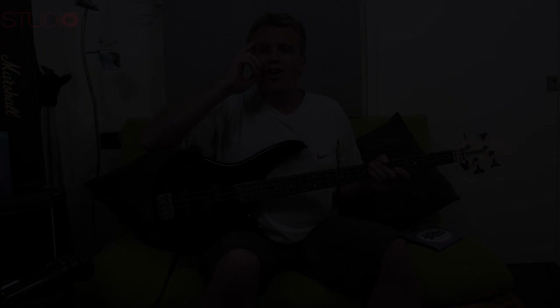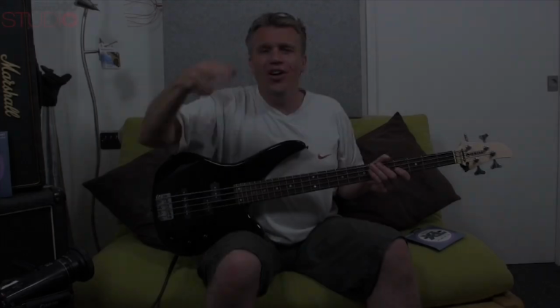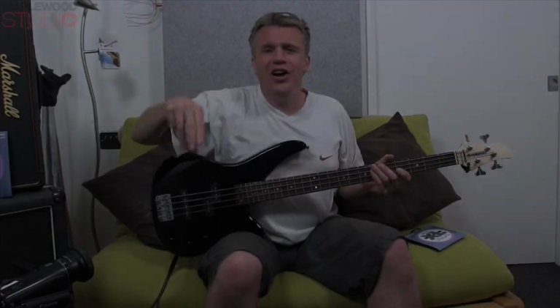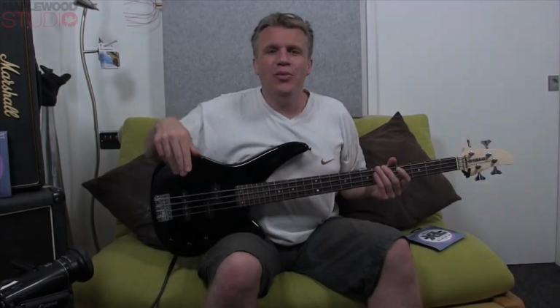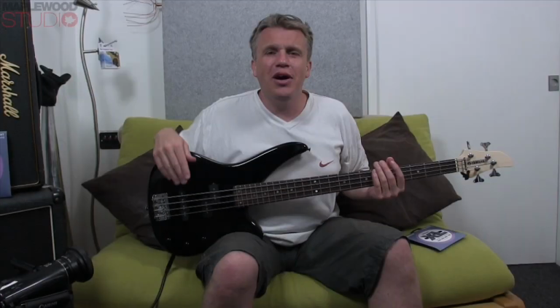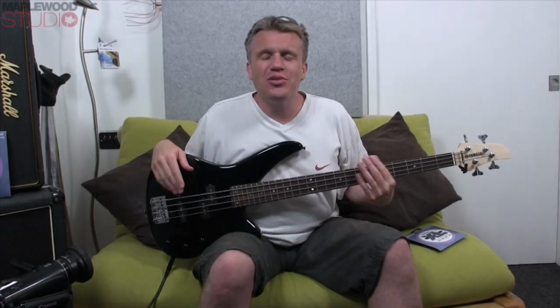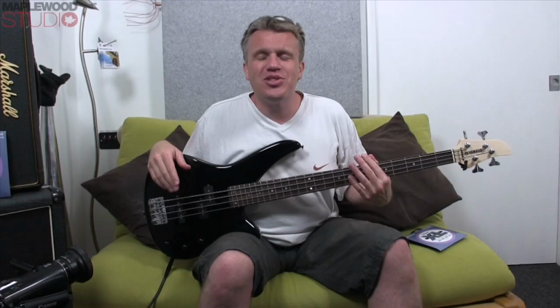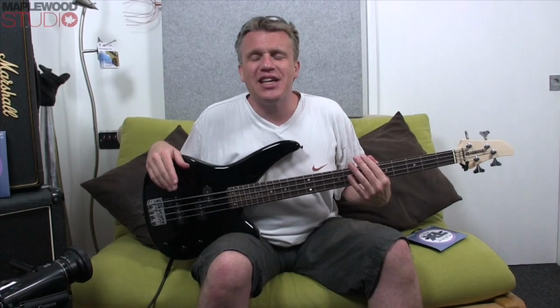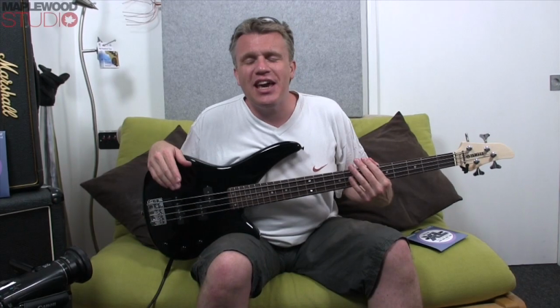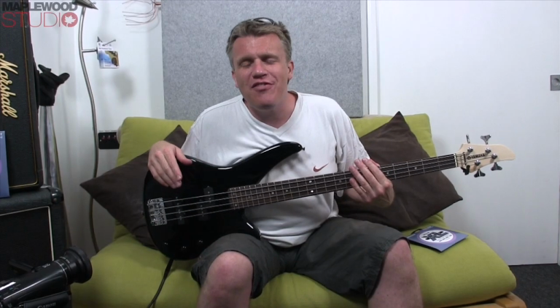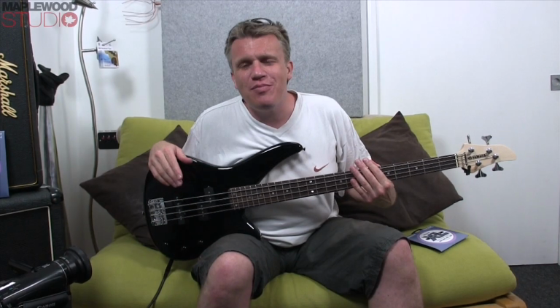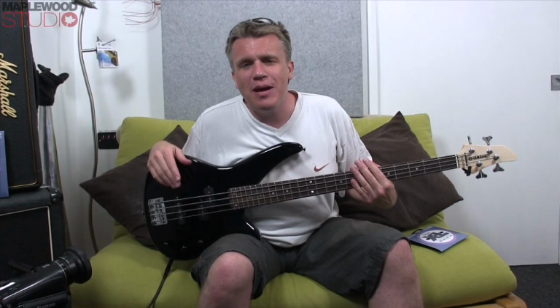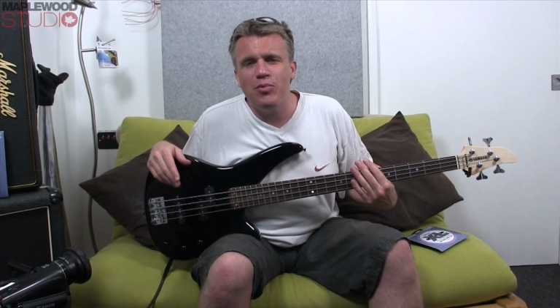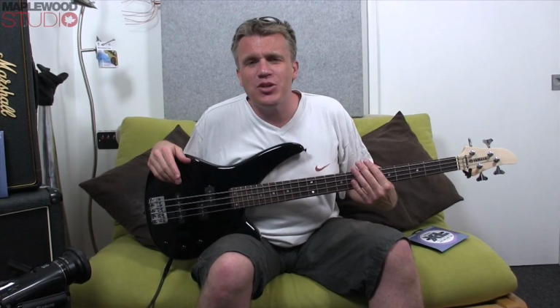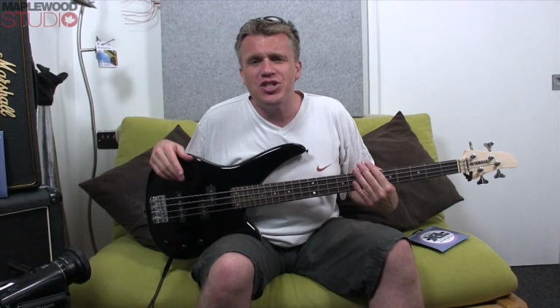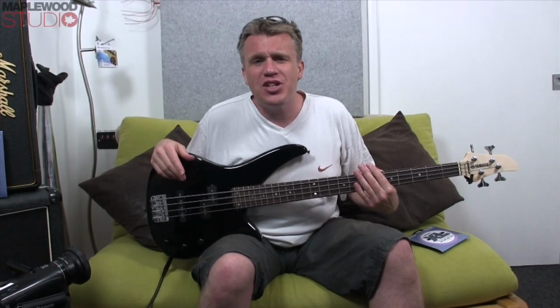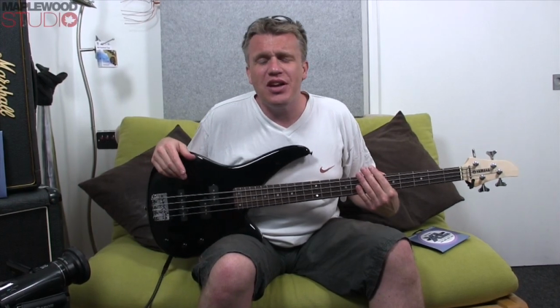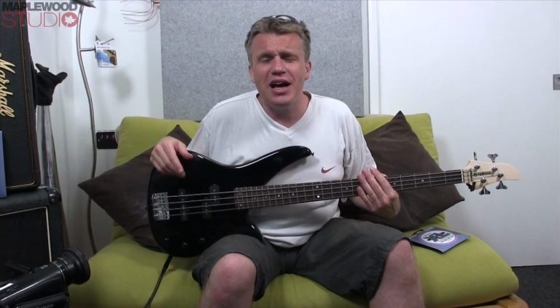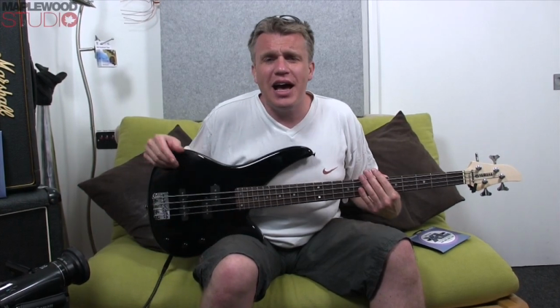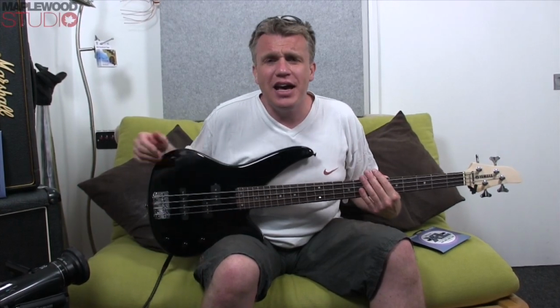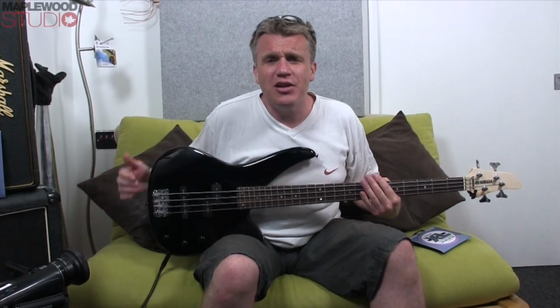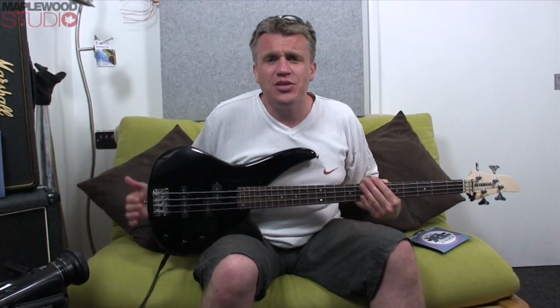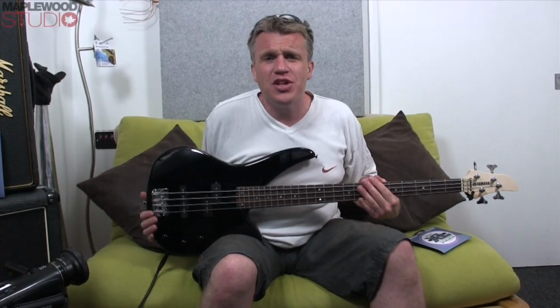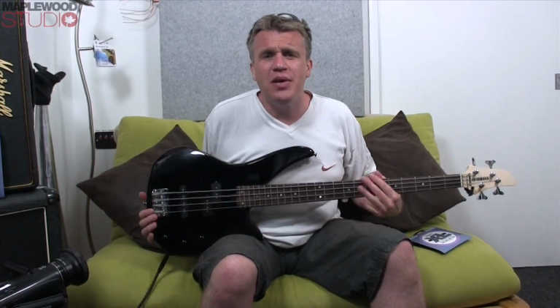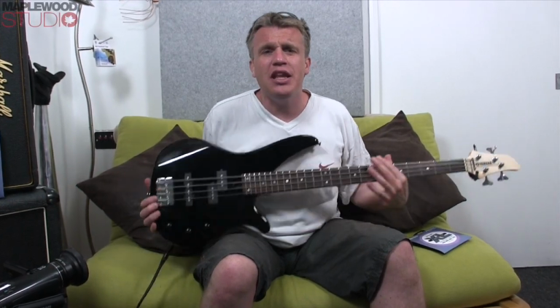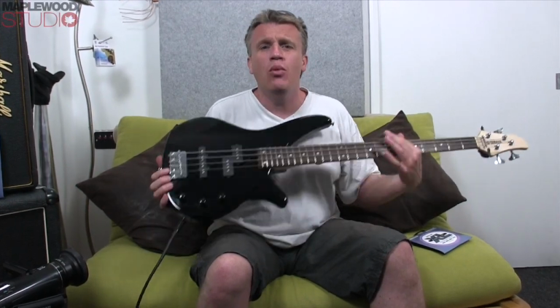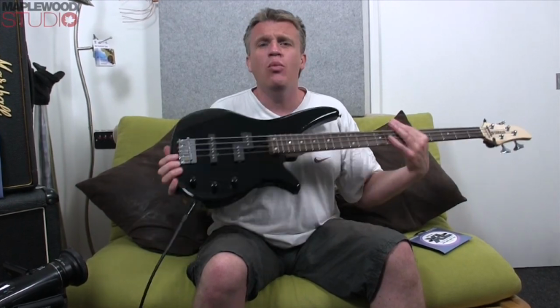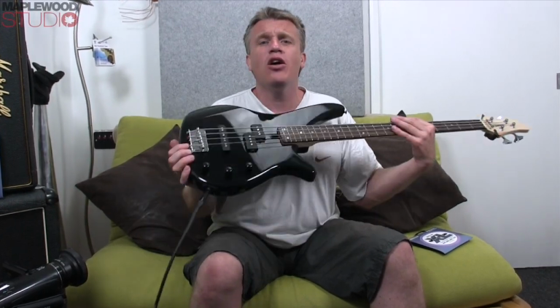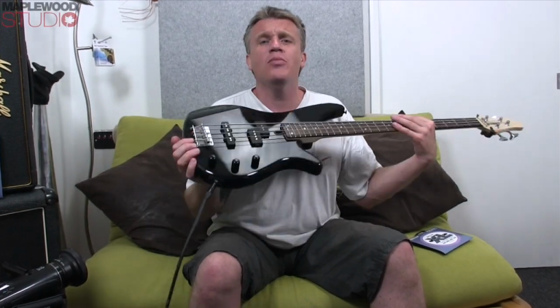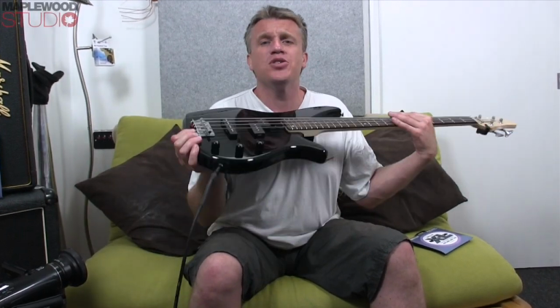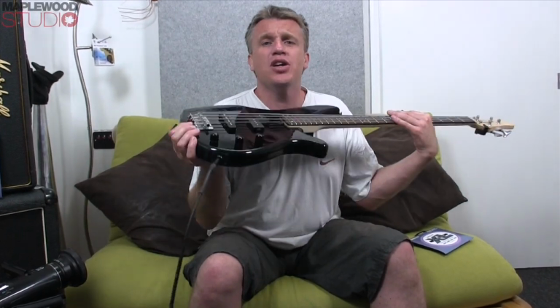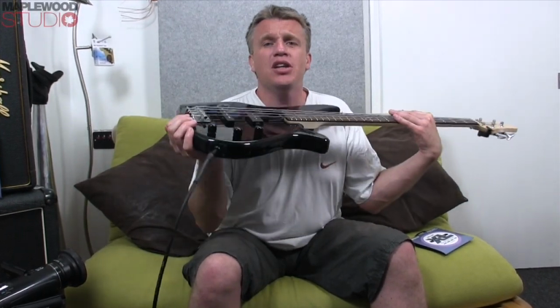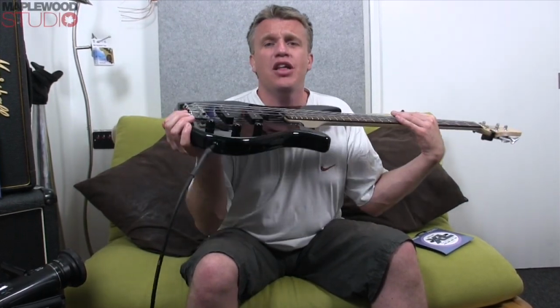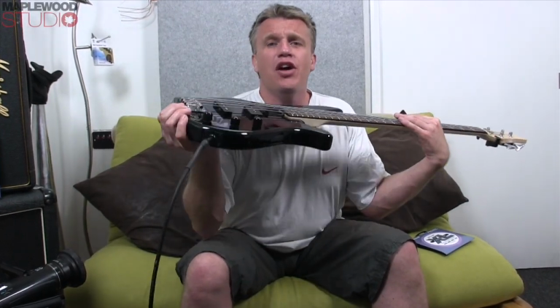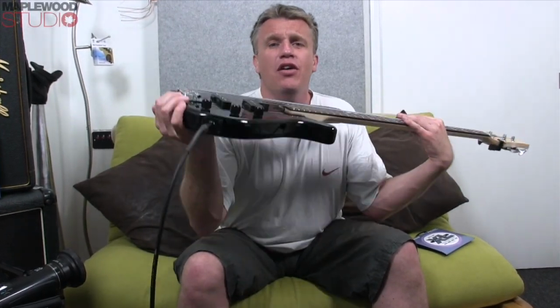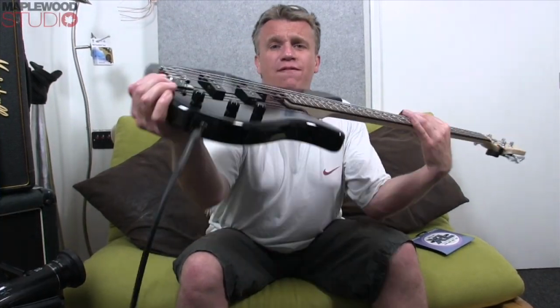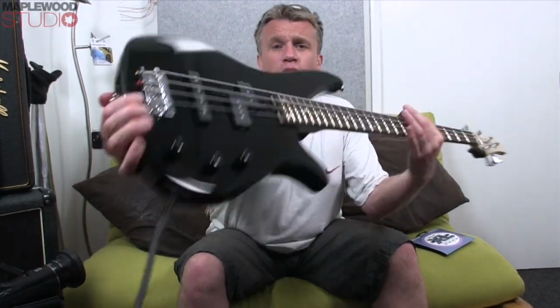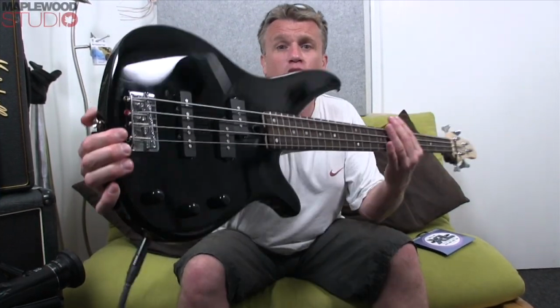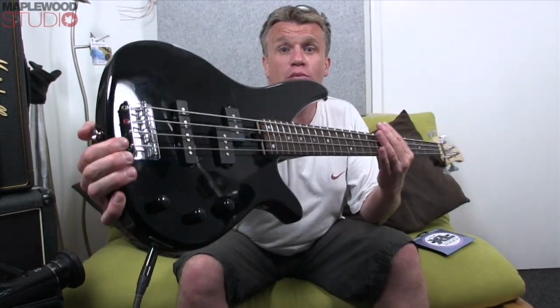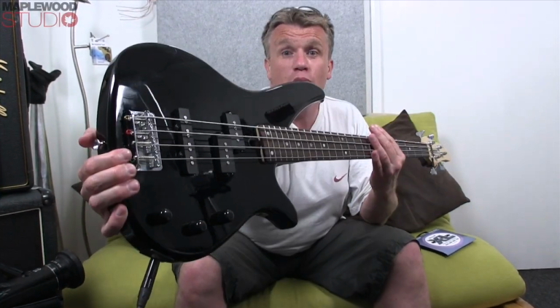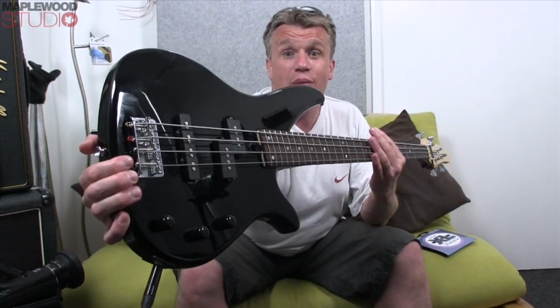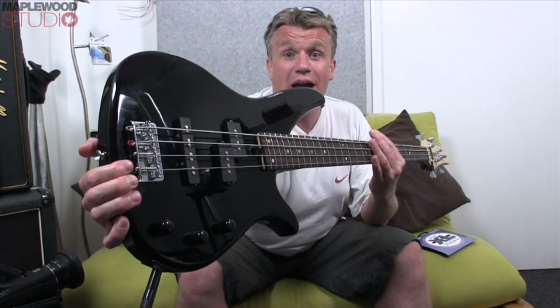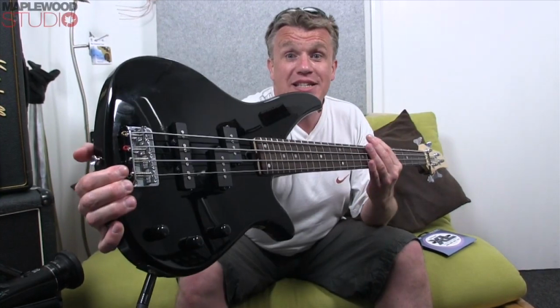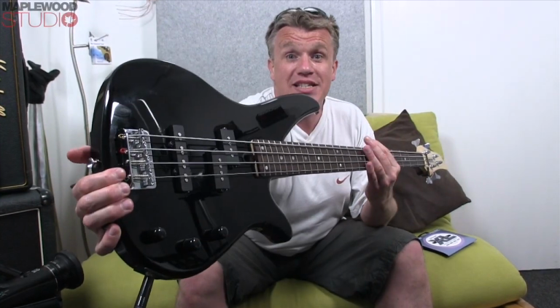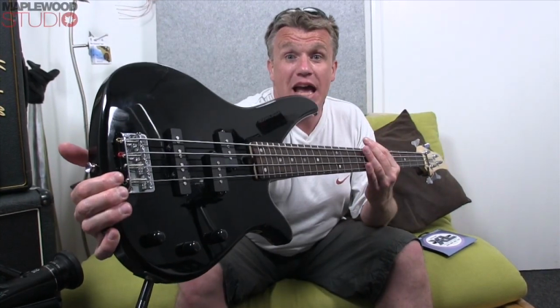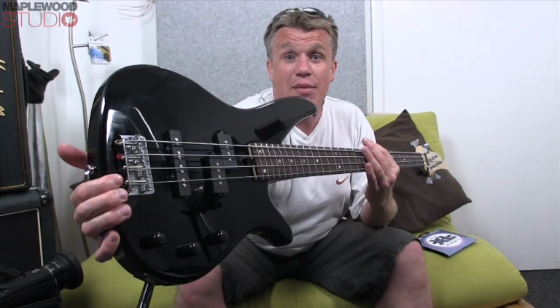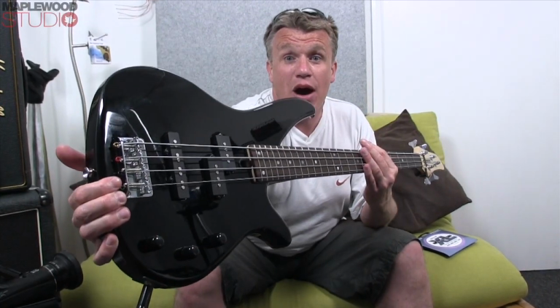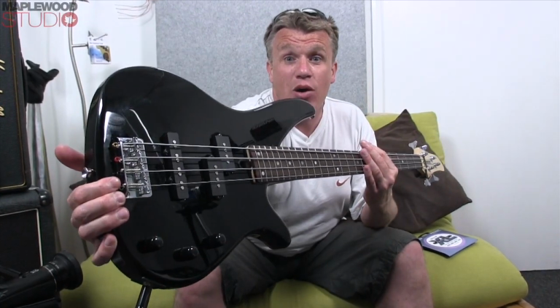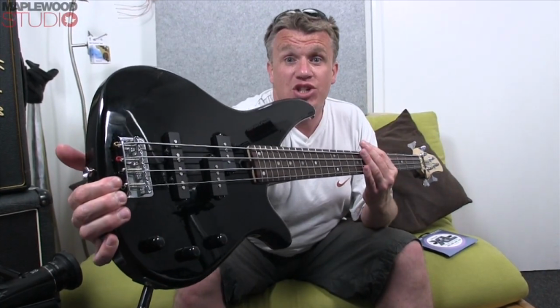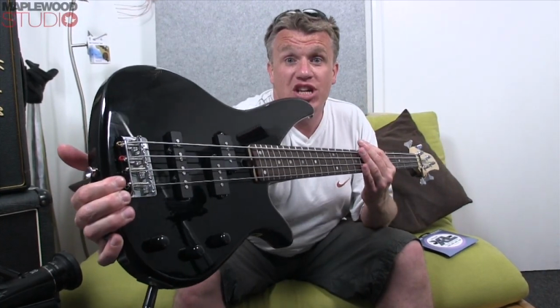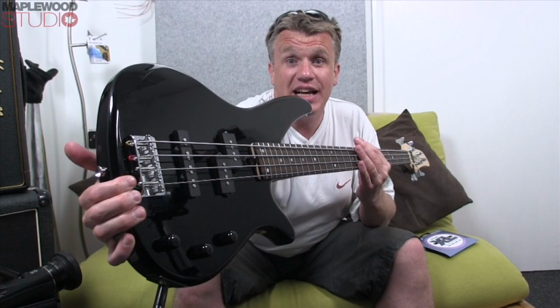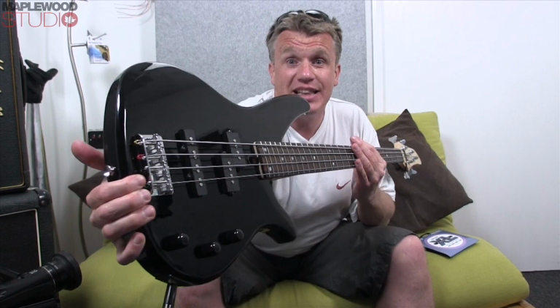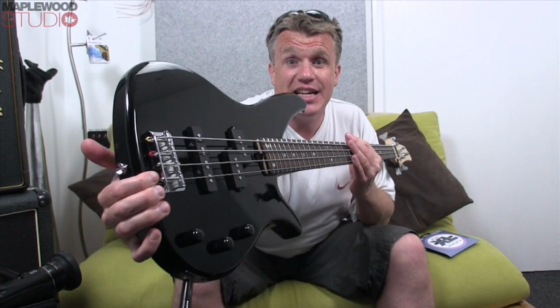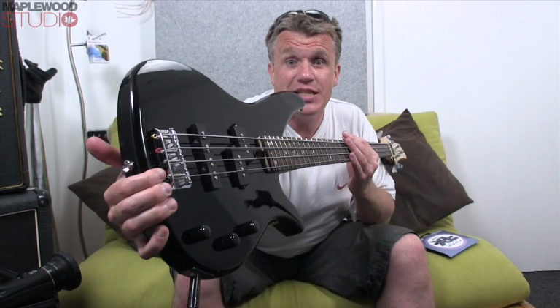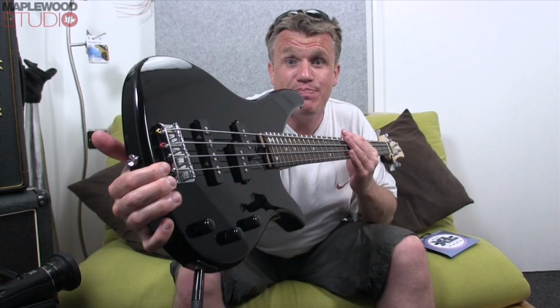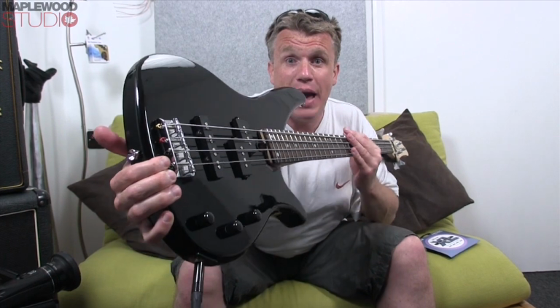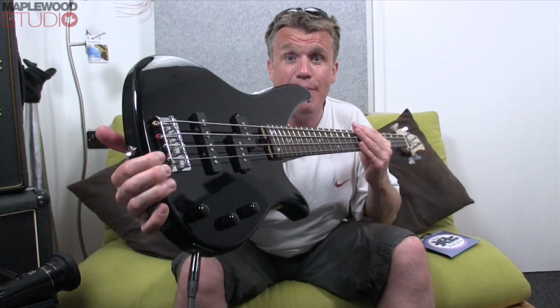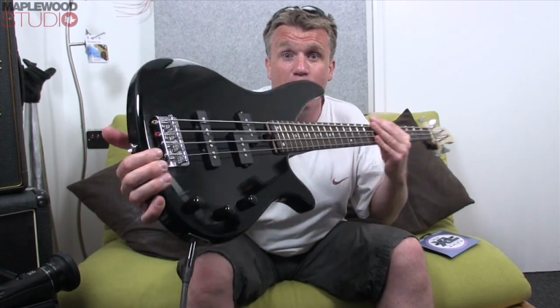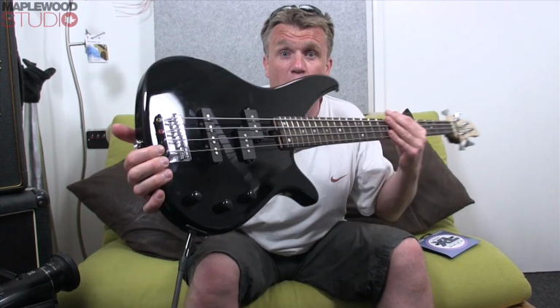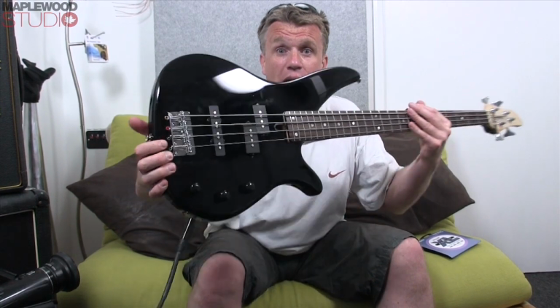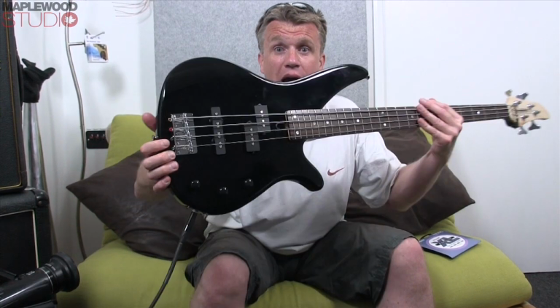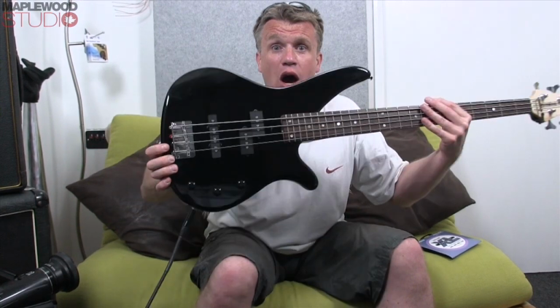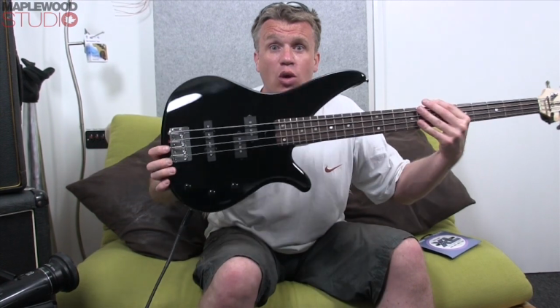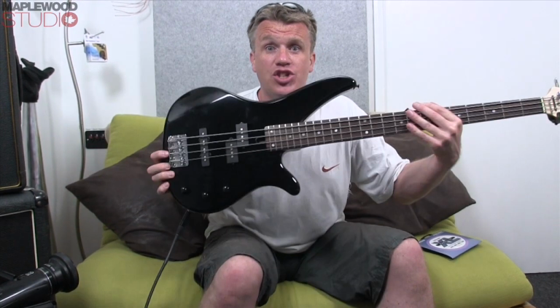Hi world, it's Dick here from Maplewood Studio. How are you all doing and welcome to another affordable bass demo — check this bad boy out!